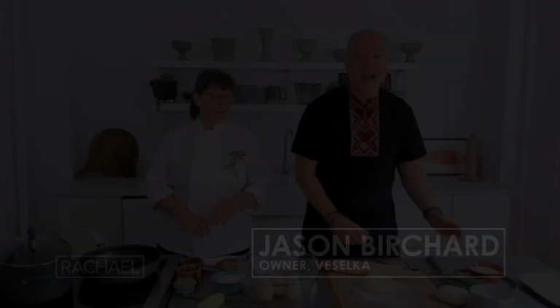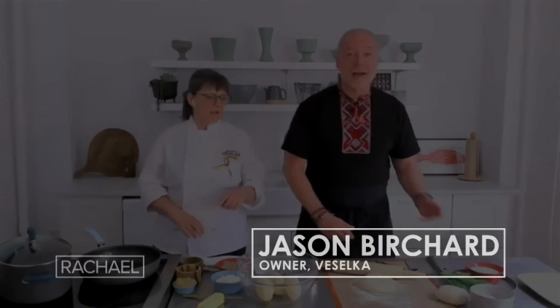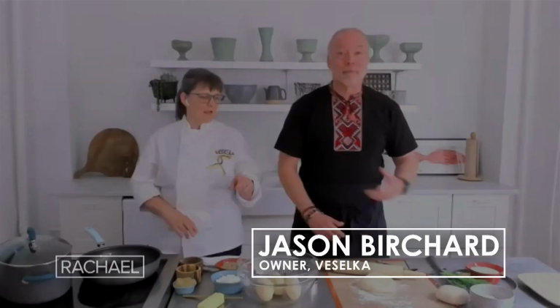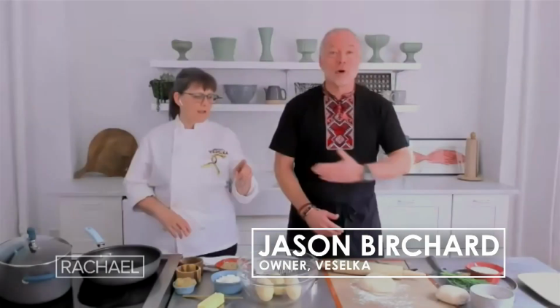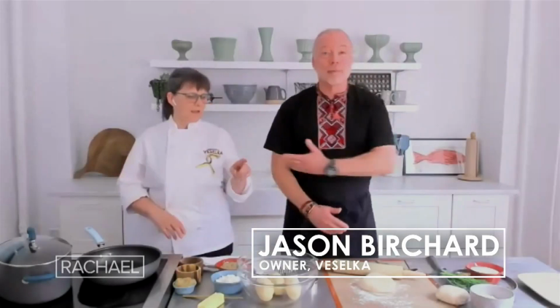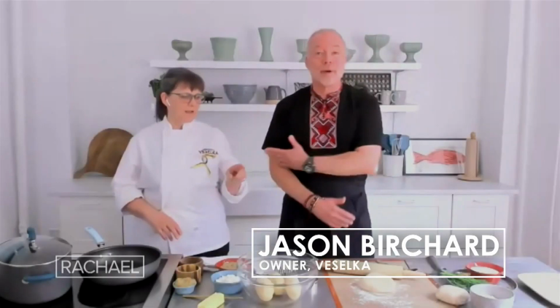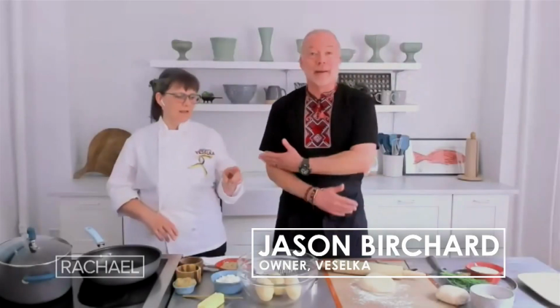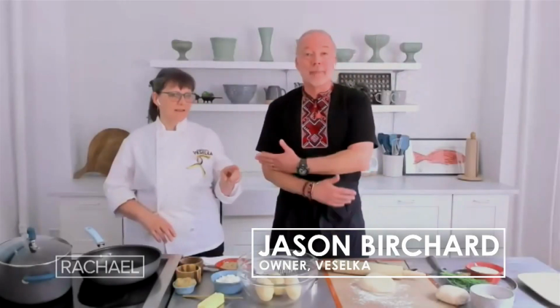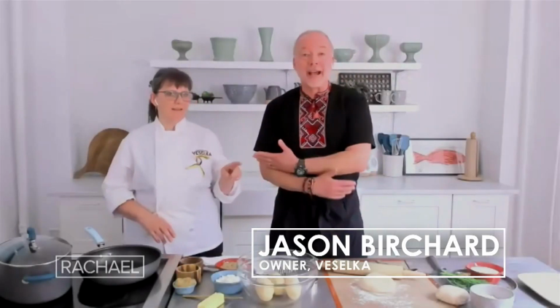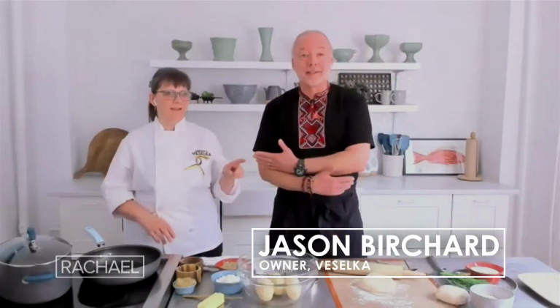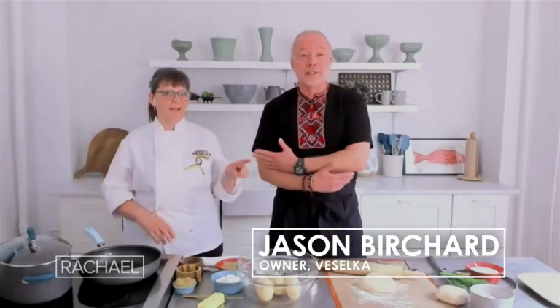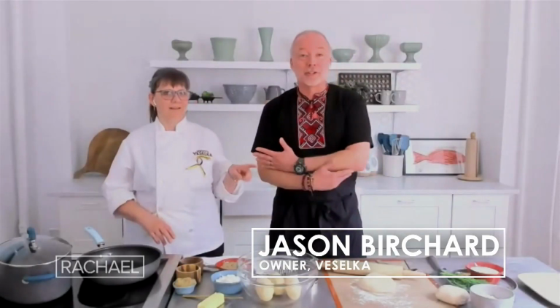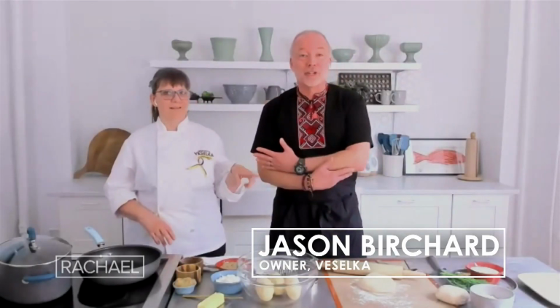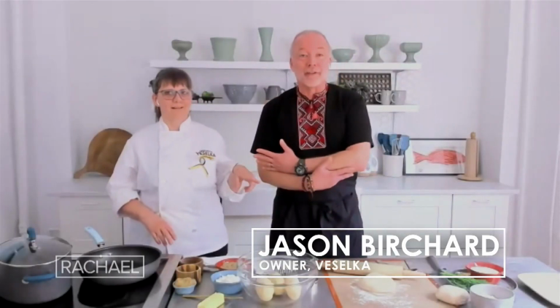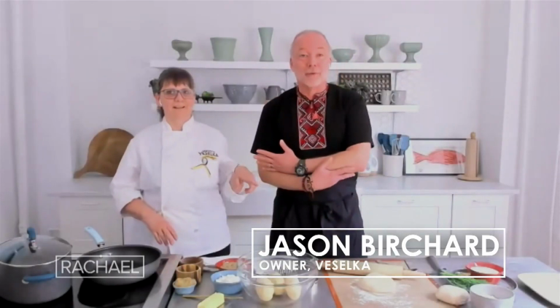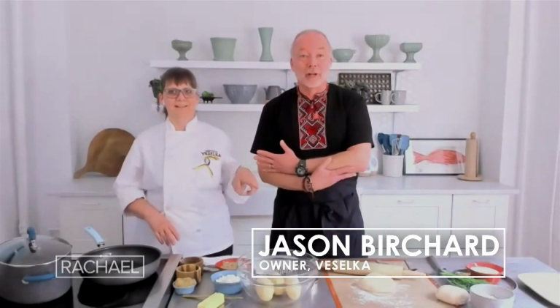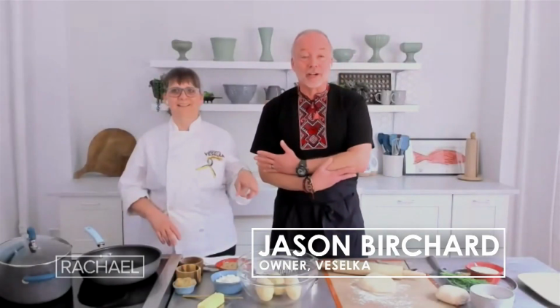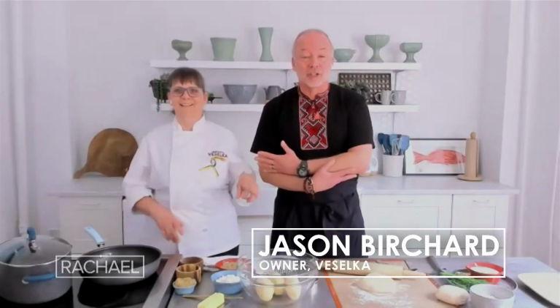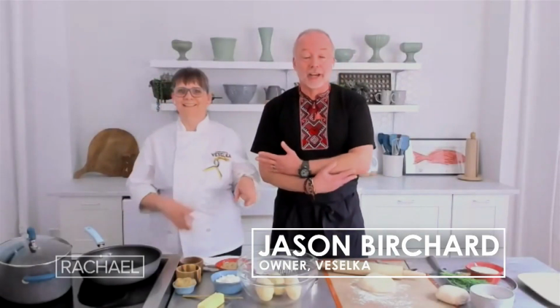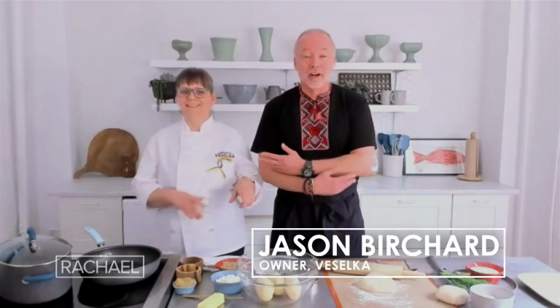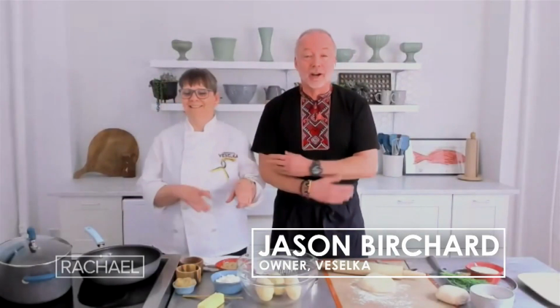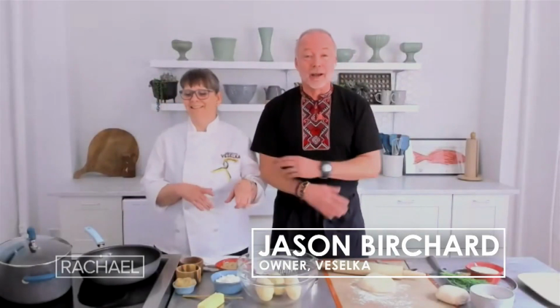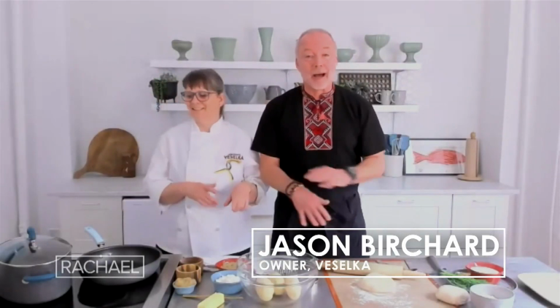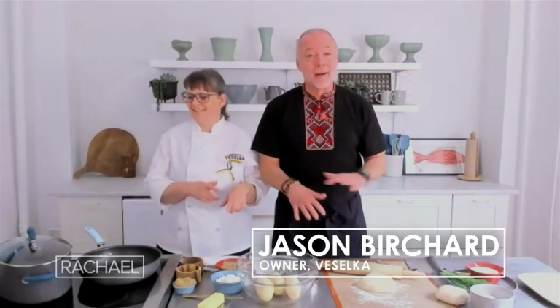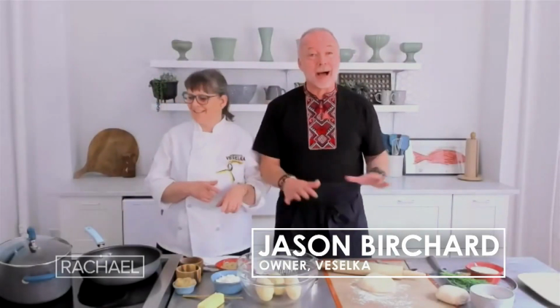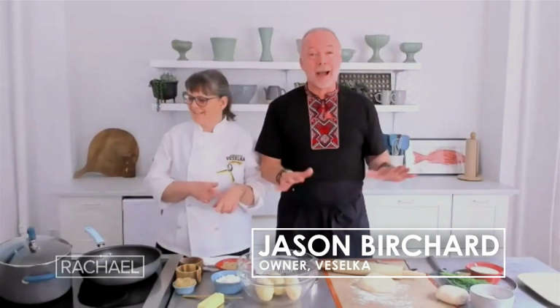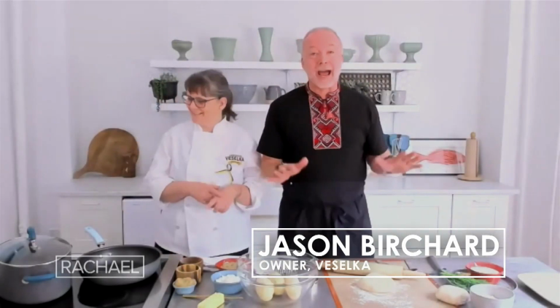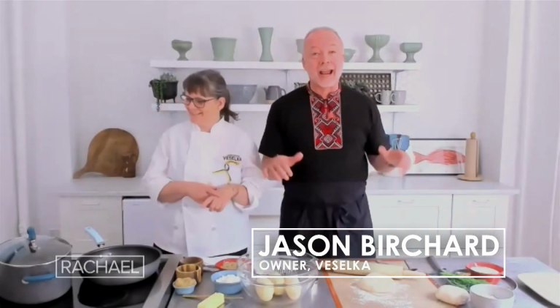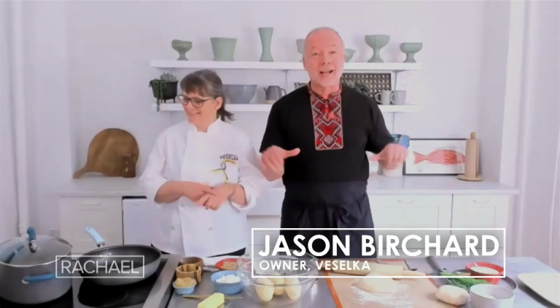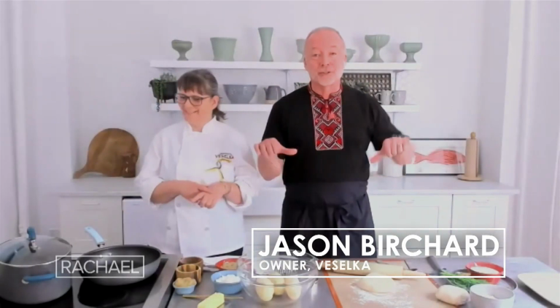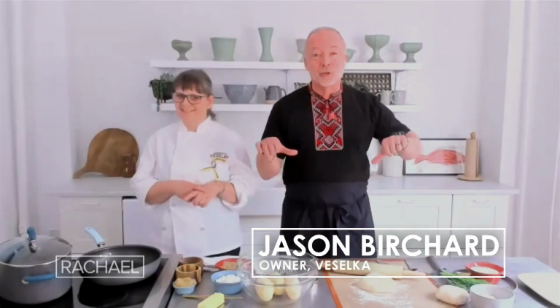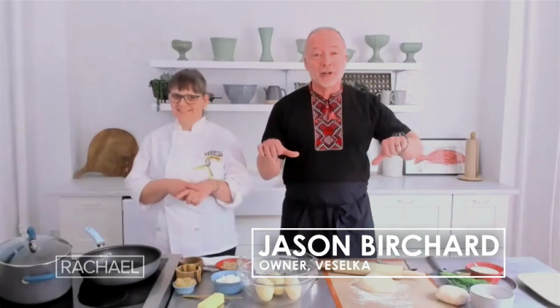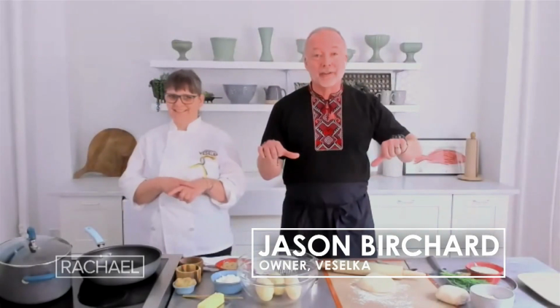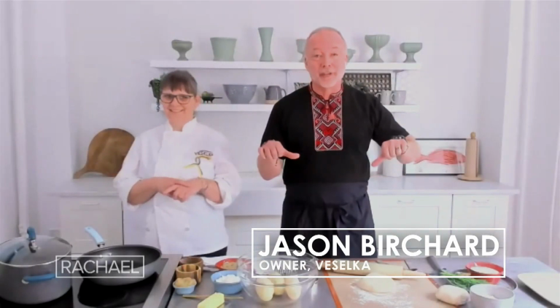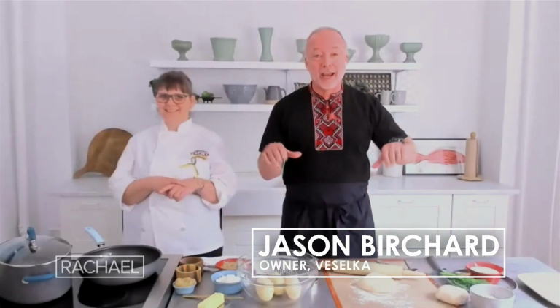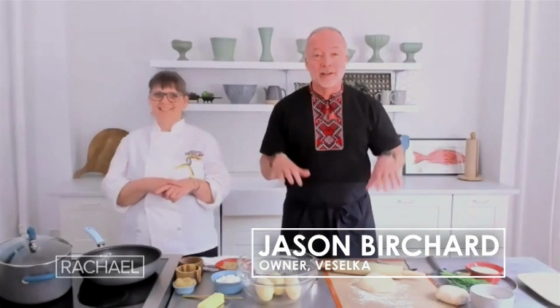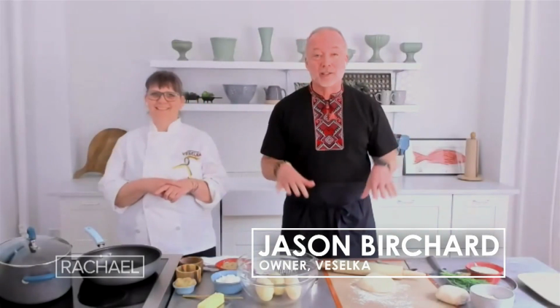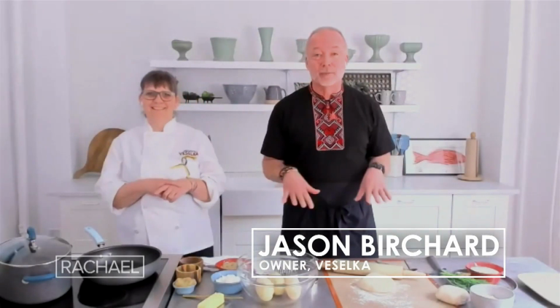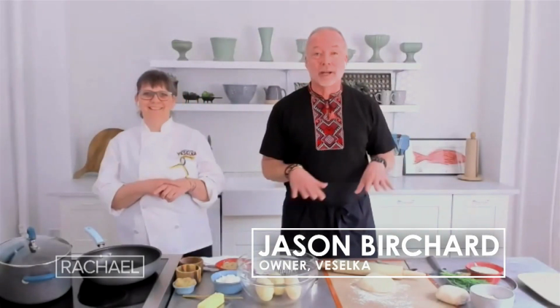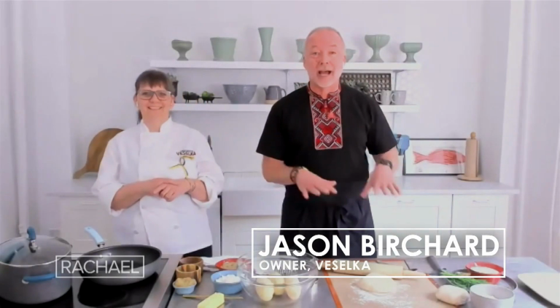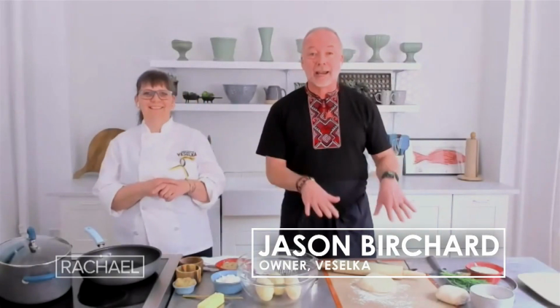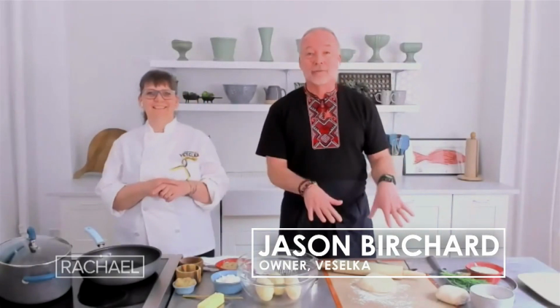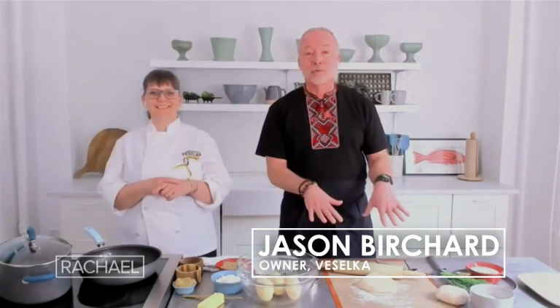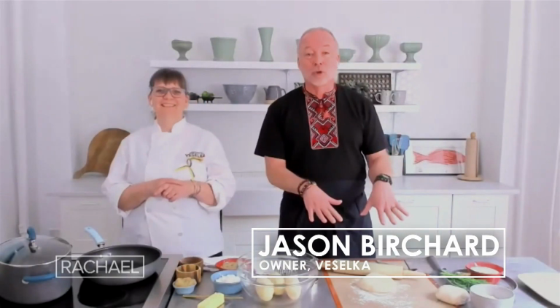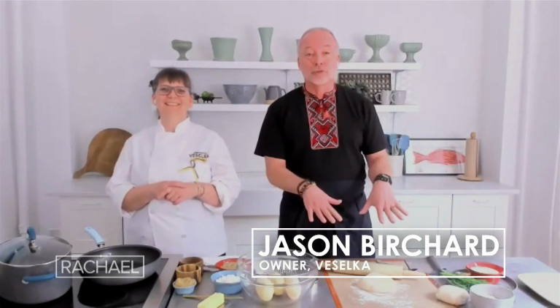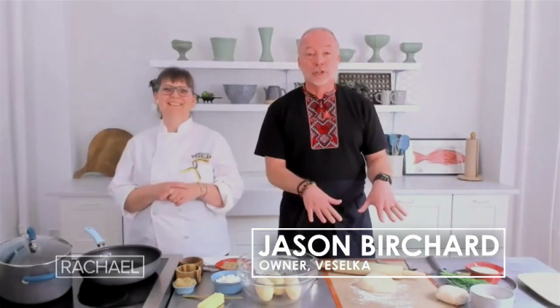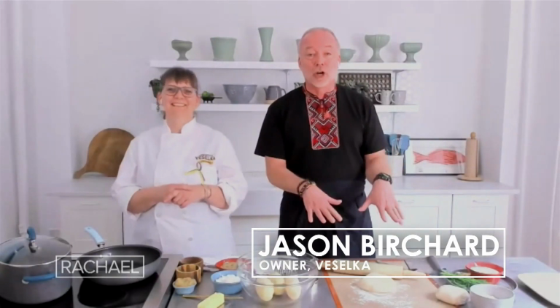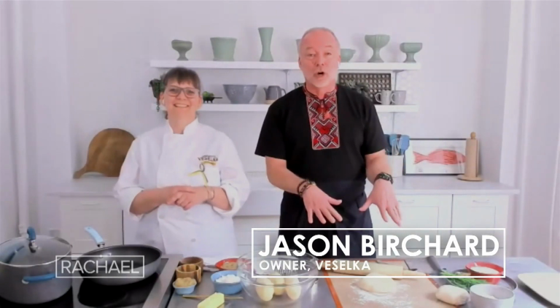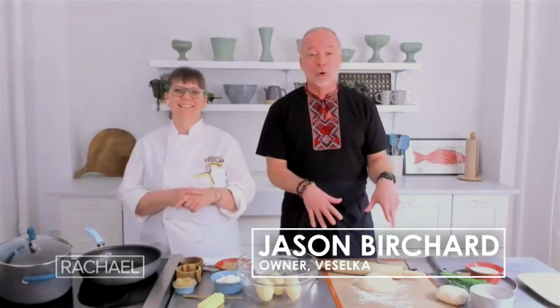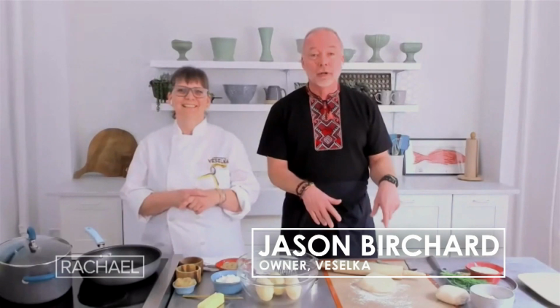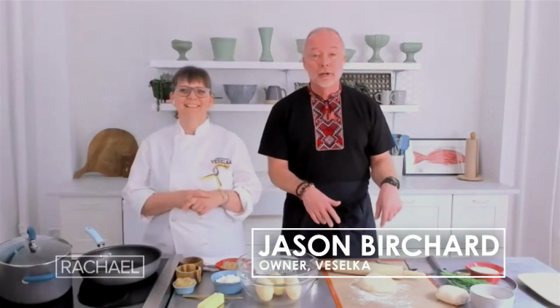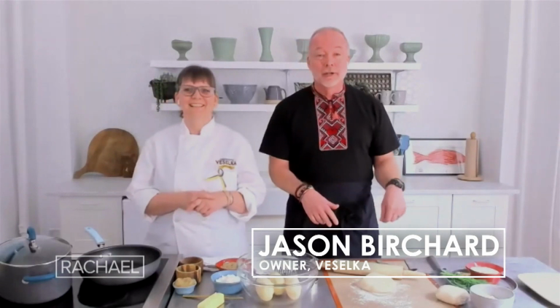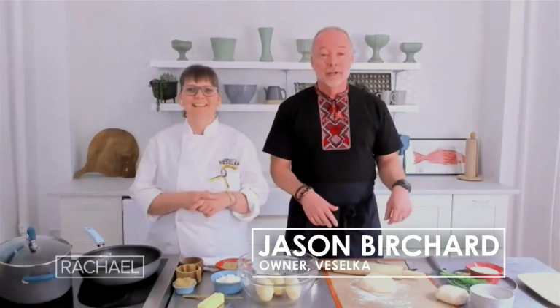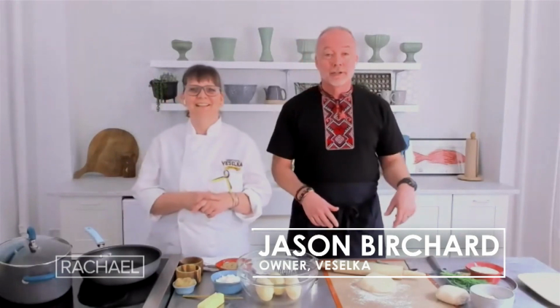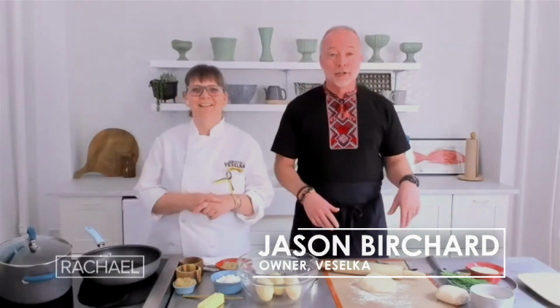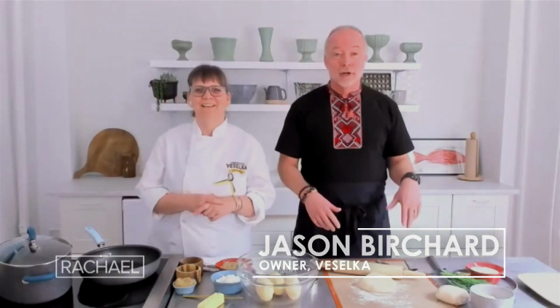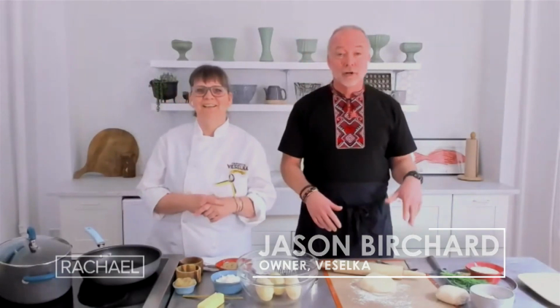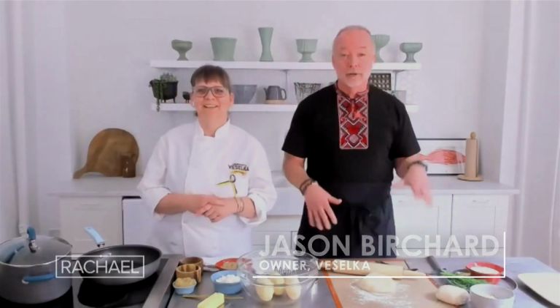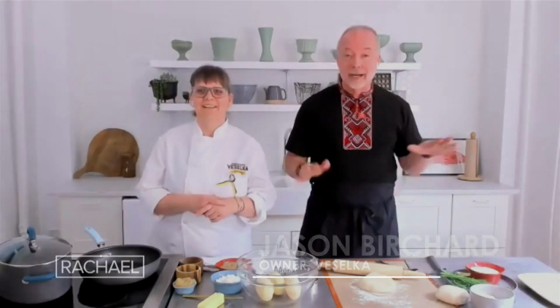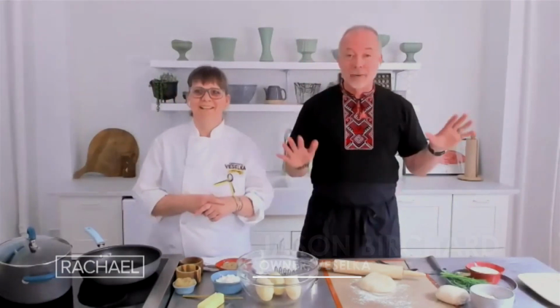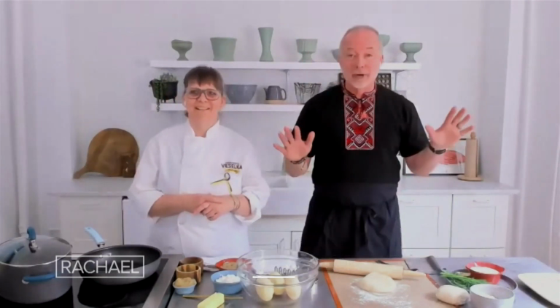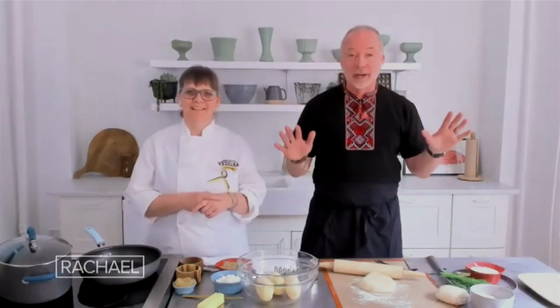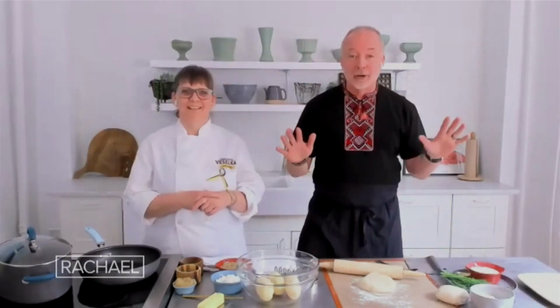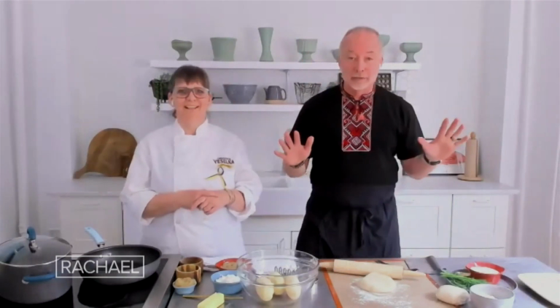I brought my master chef, Olesia, here. I've got two left hands, but I can roll dough. So here we go.